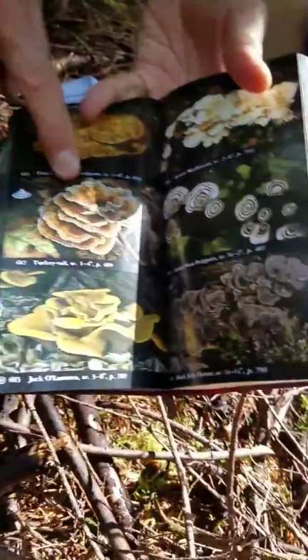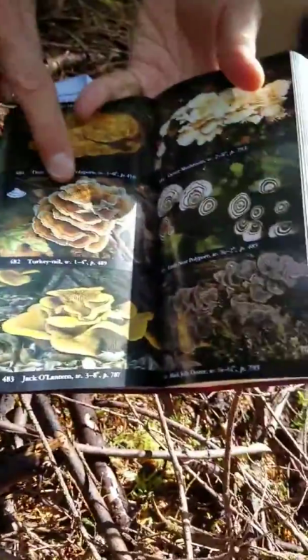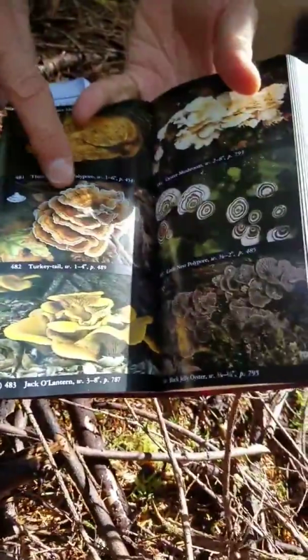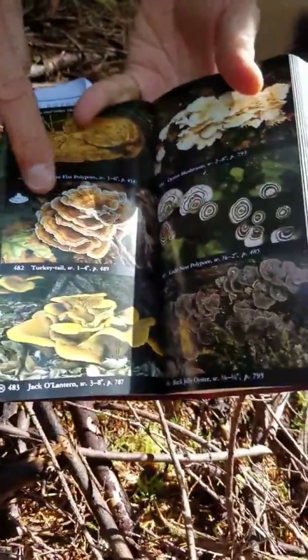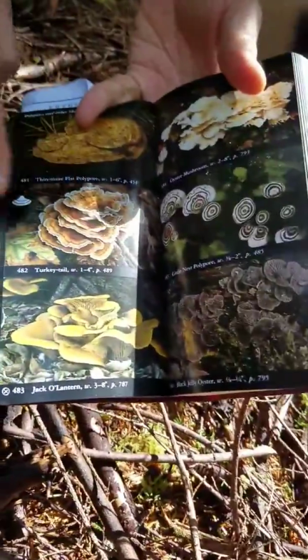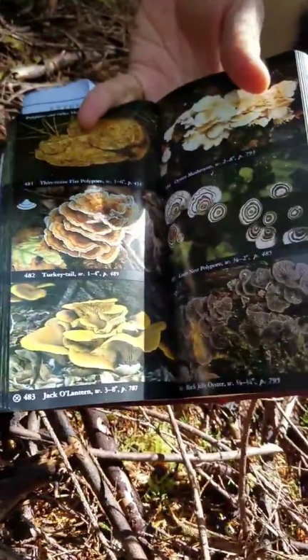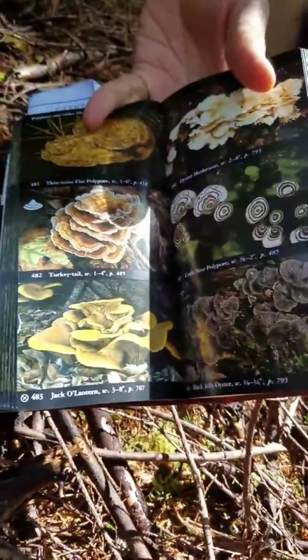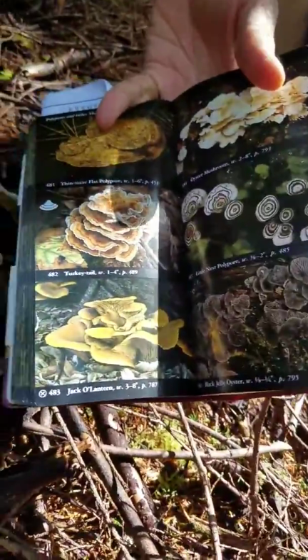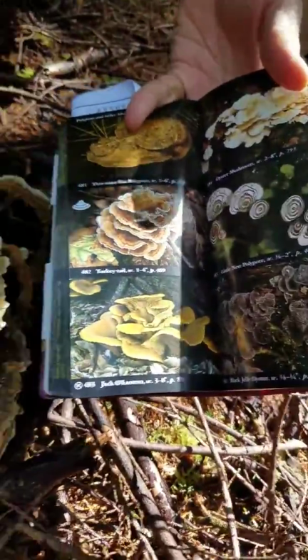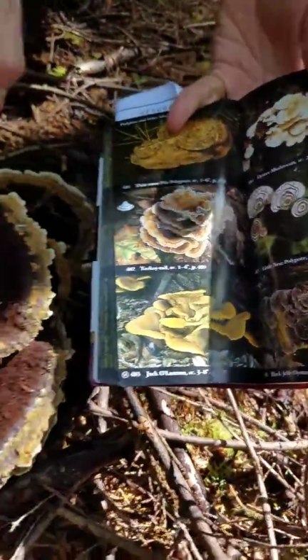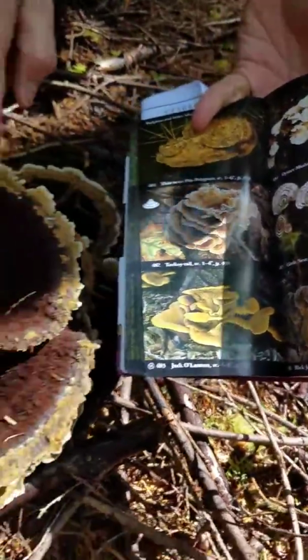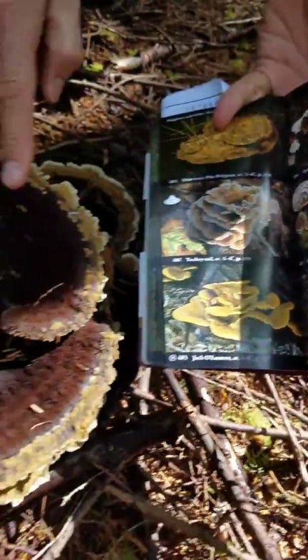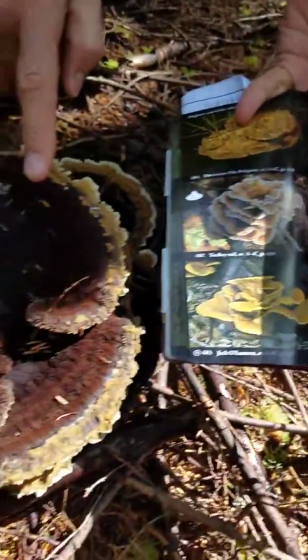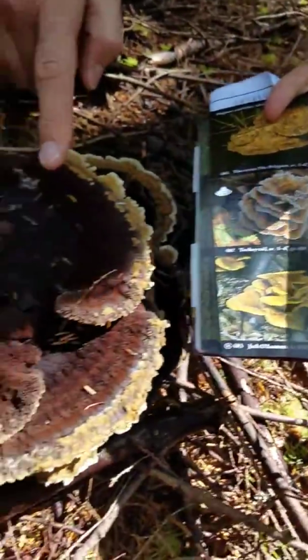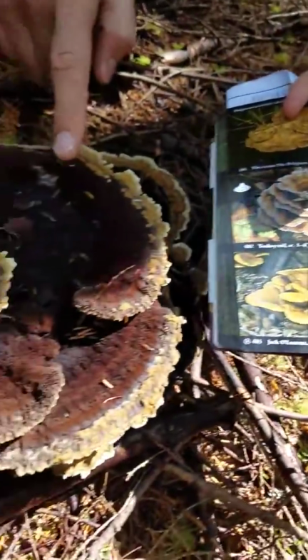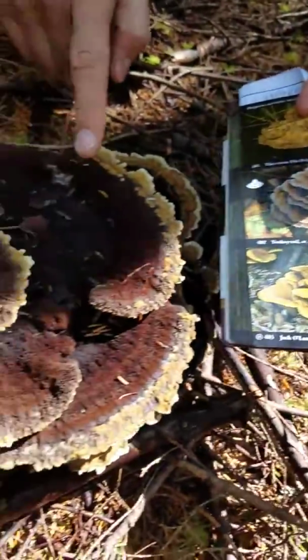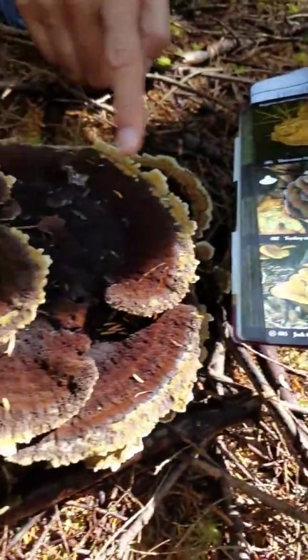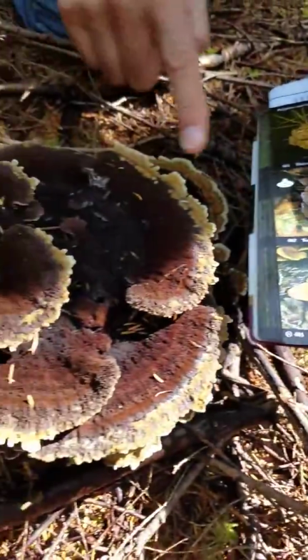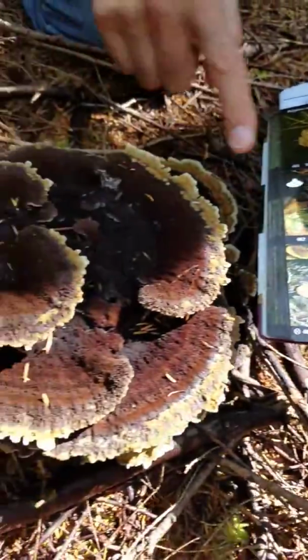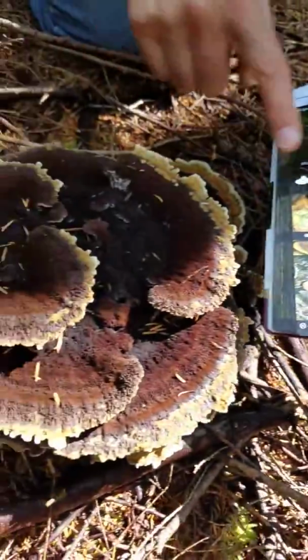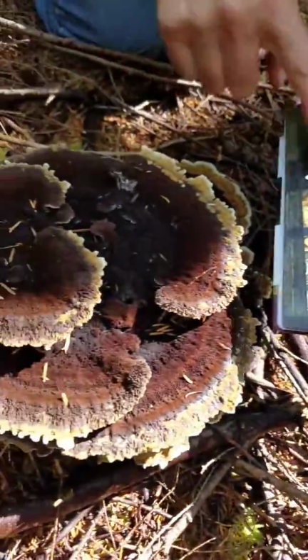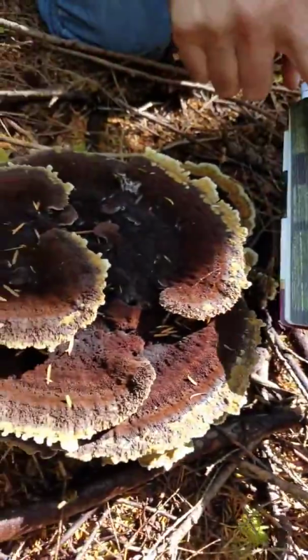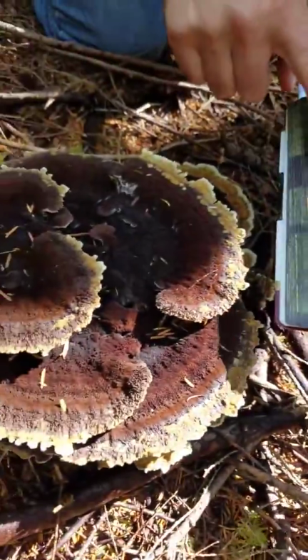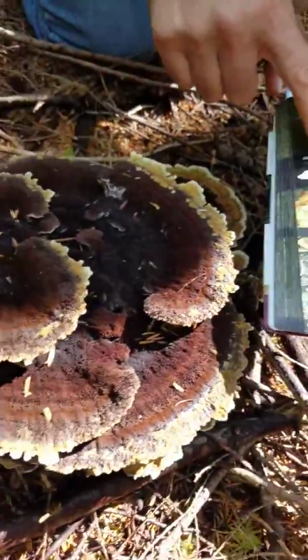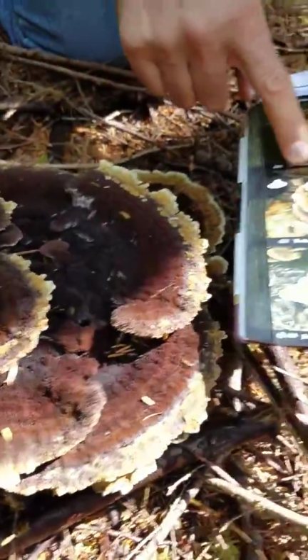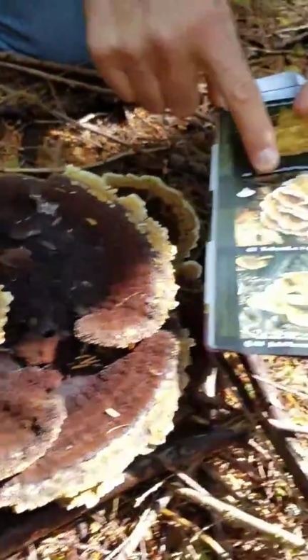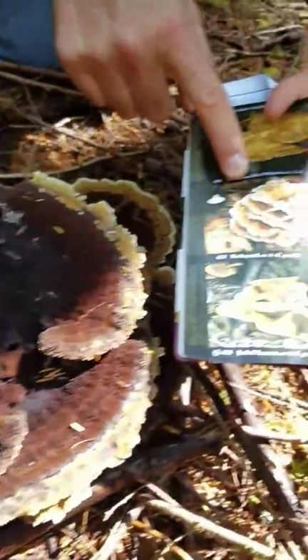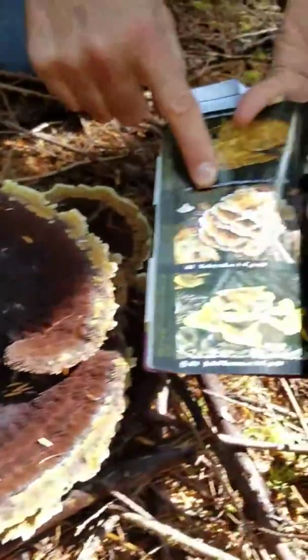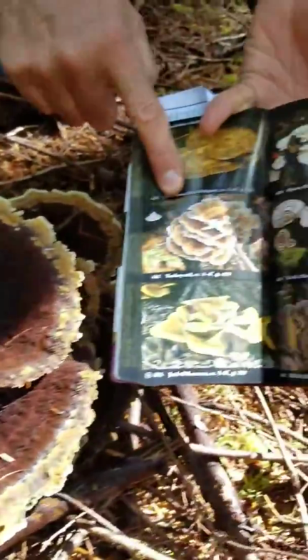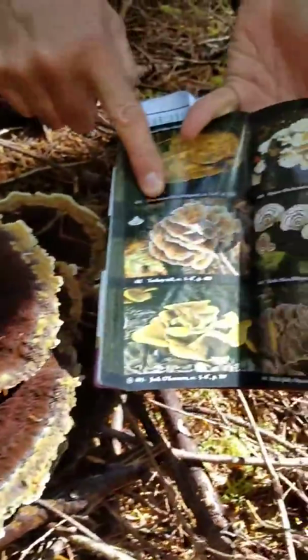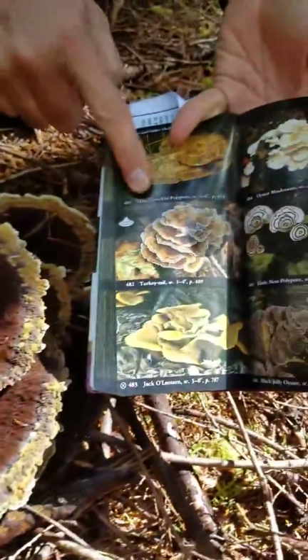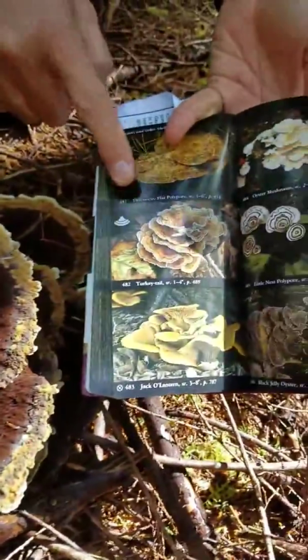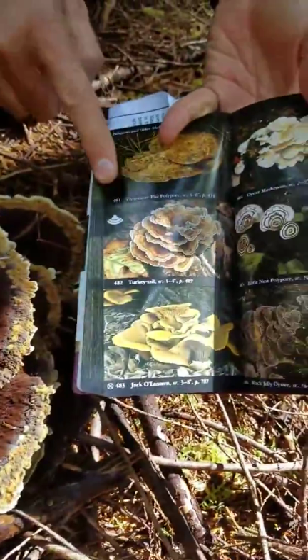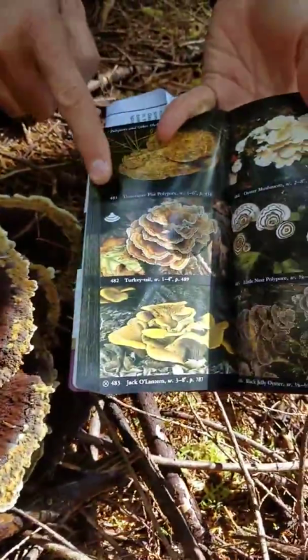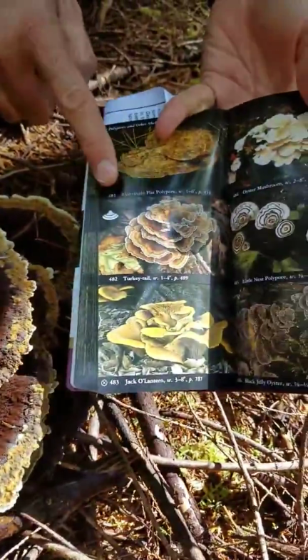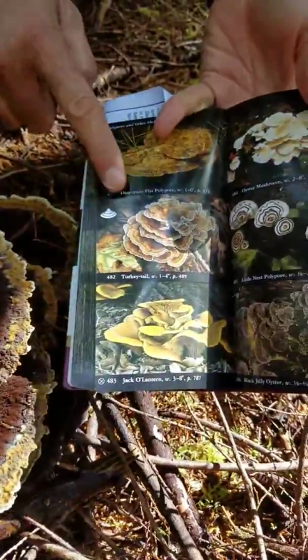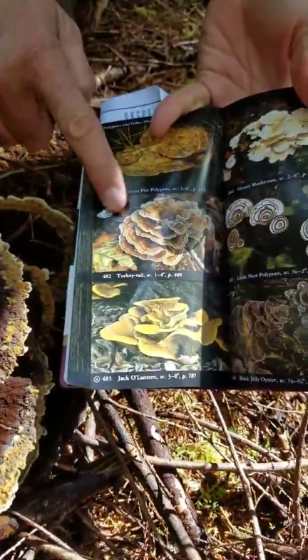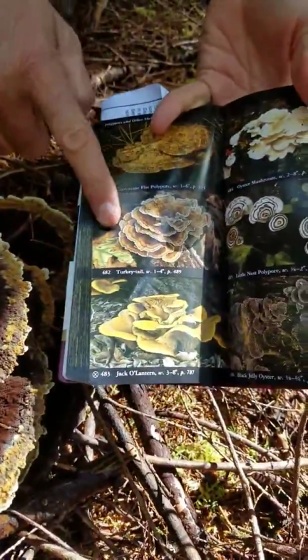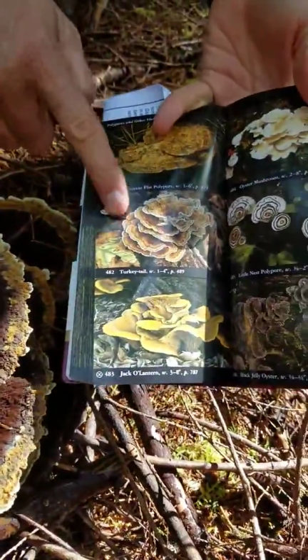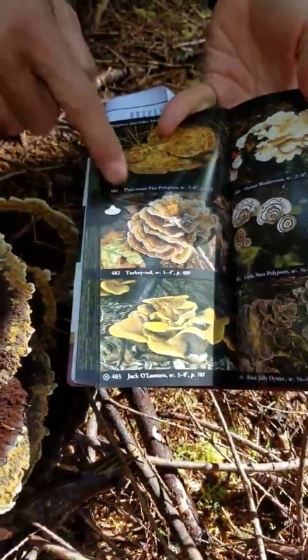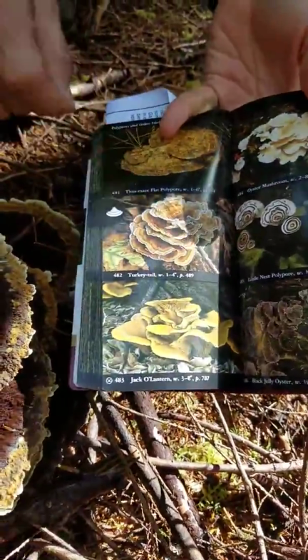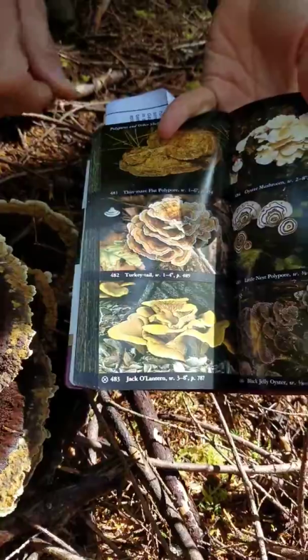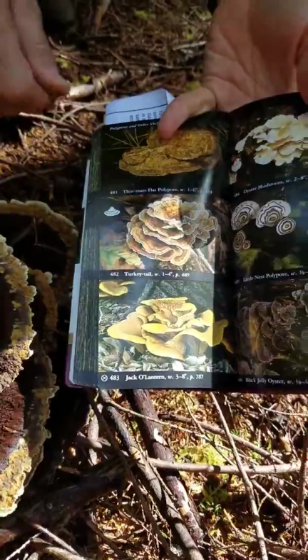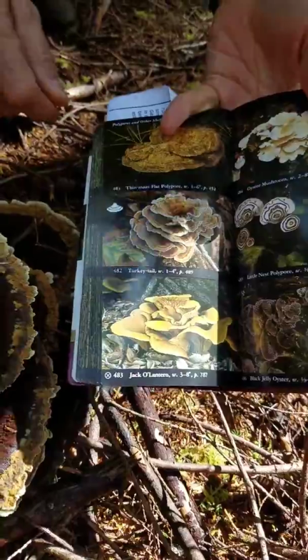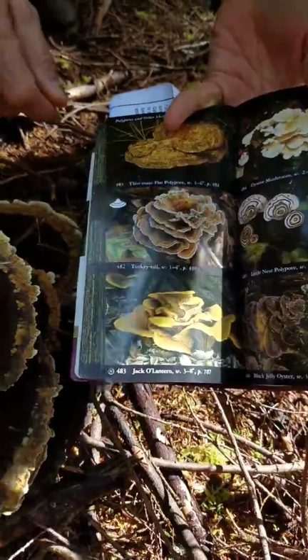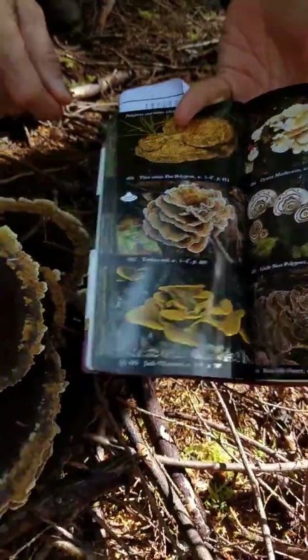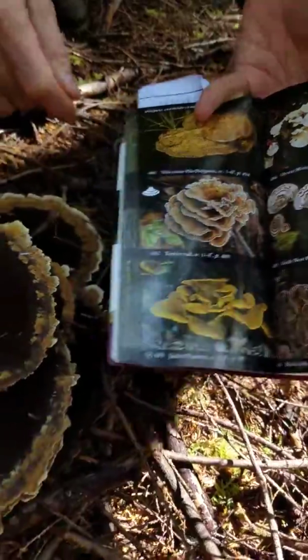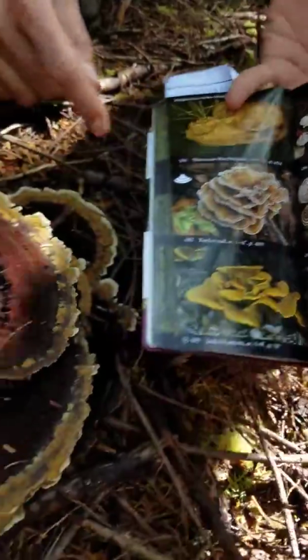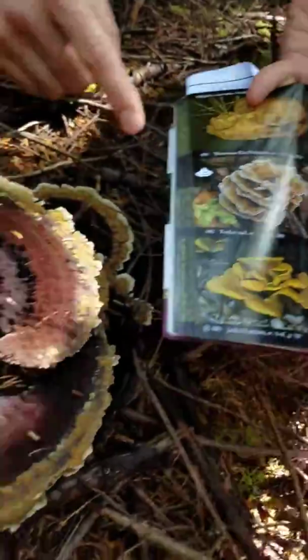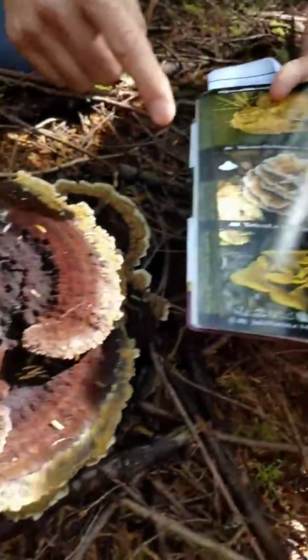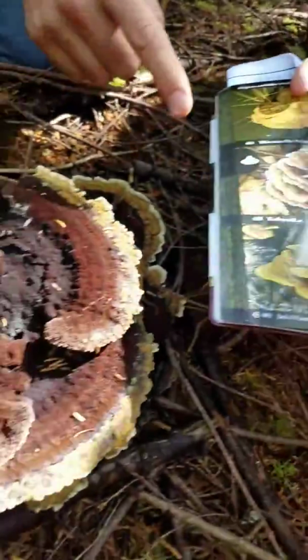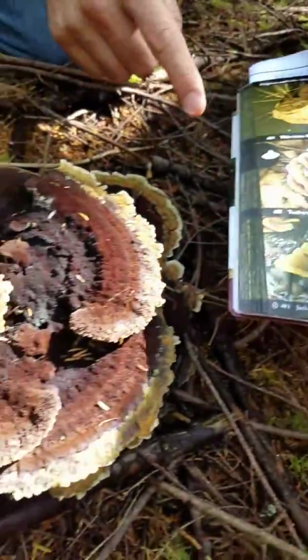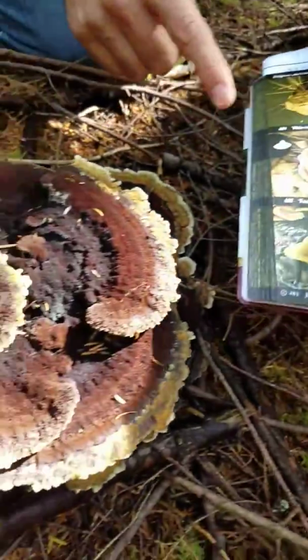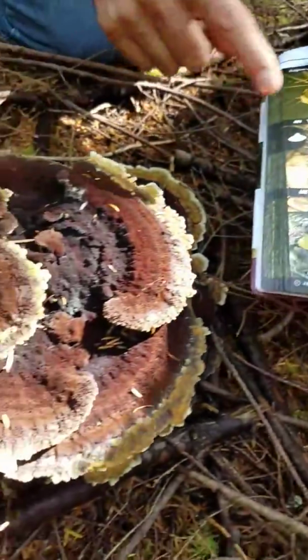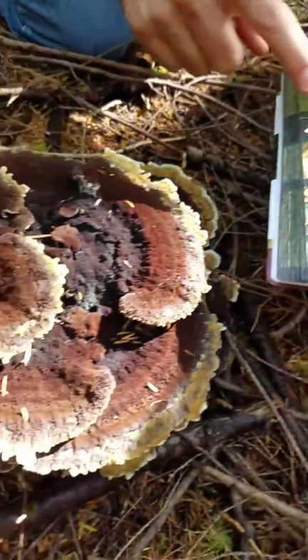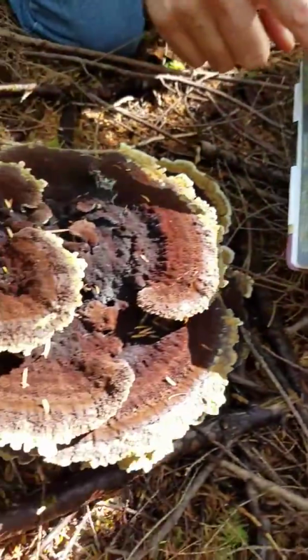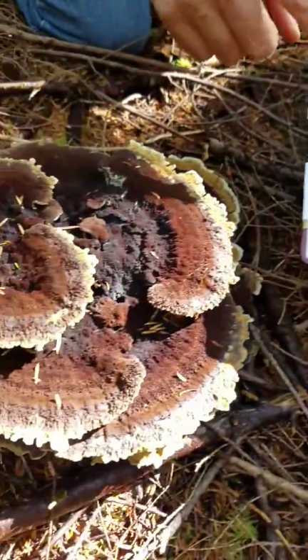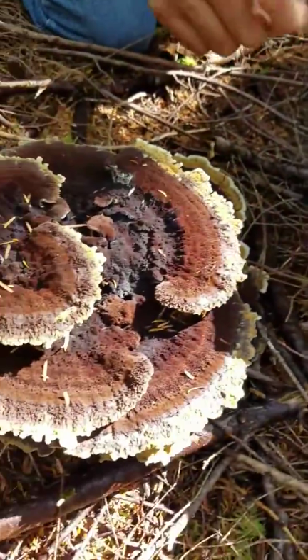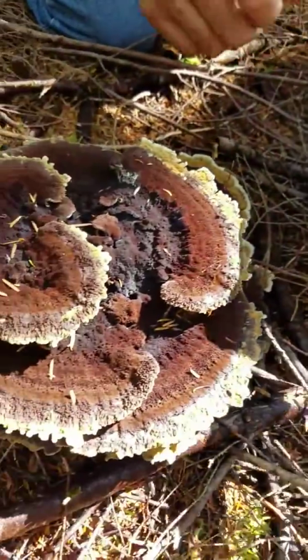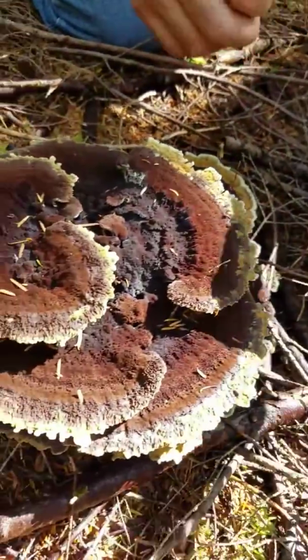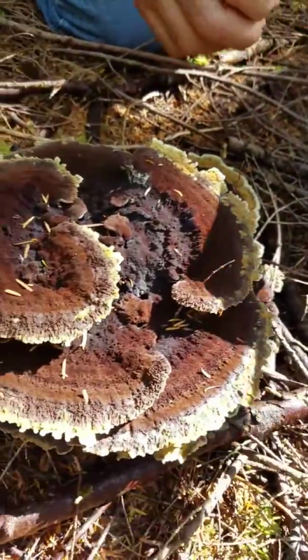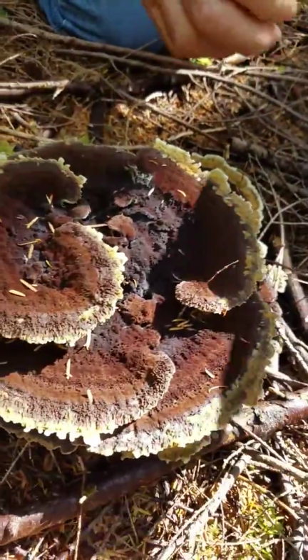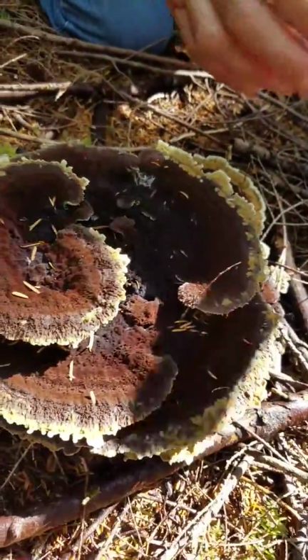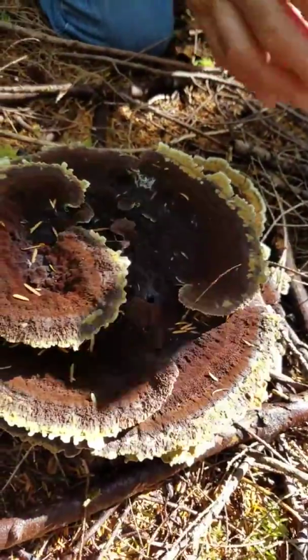If this is a turkey tail, it's a dark colored one, which is possible — coloration can vary. I'm going to read up about it.